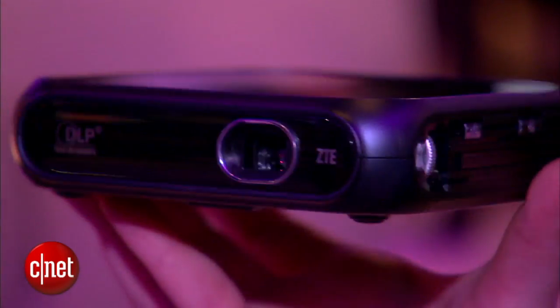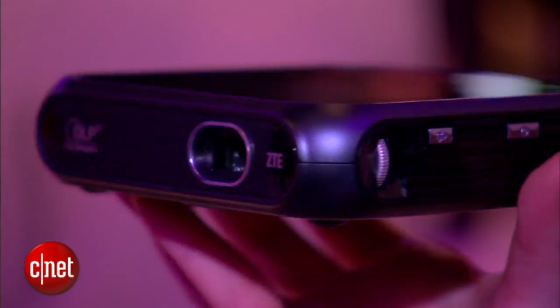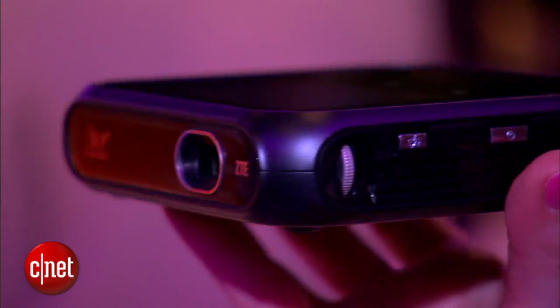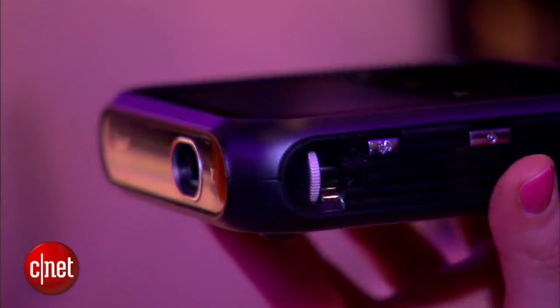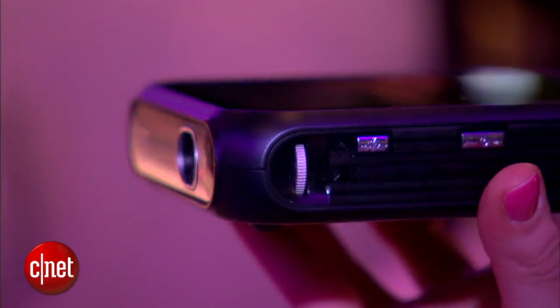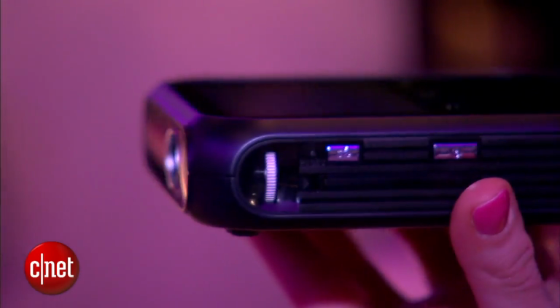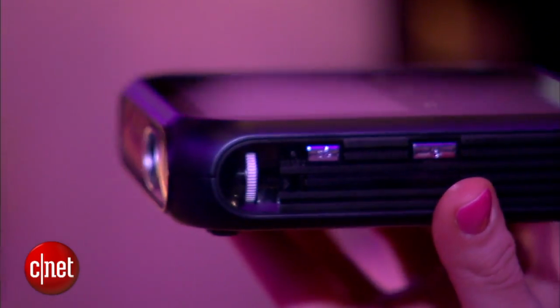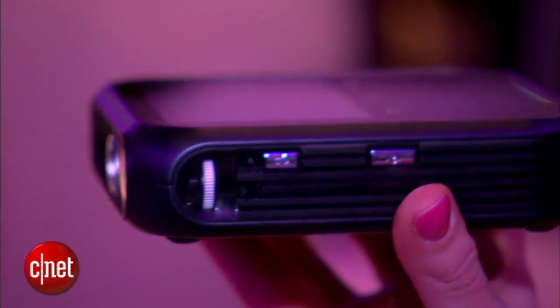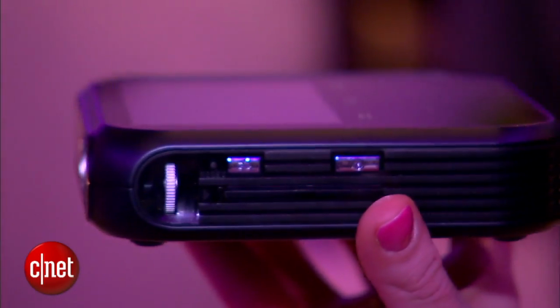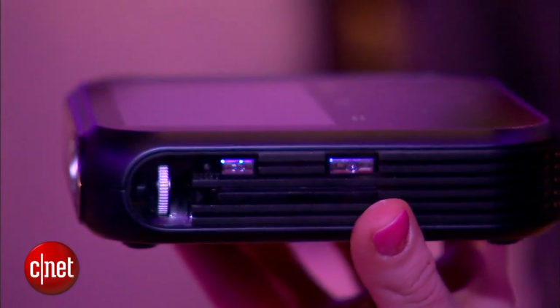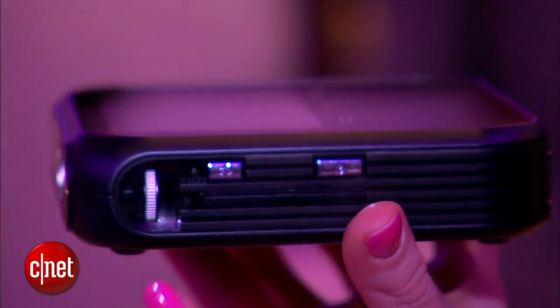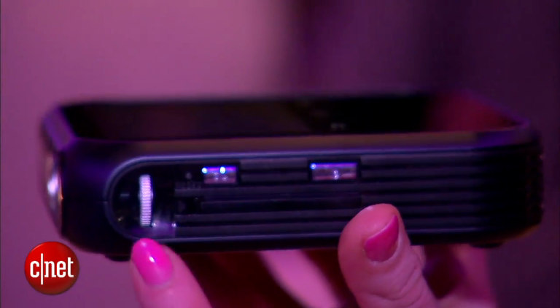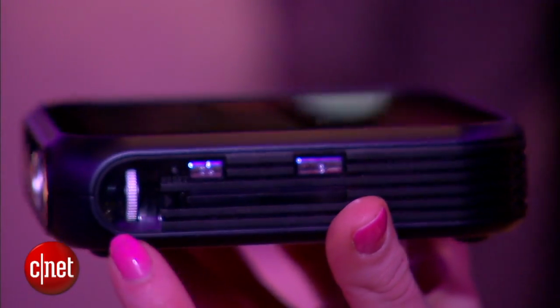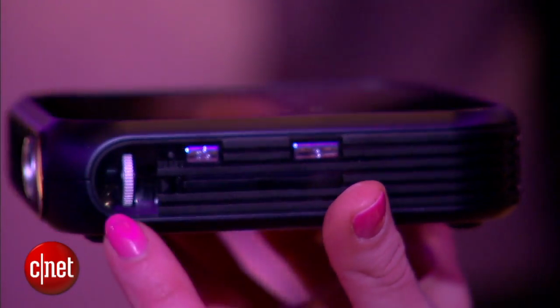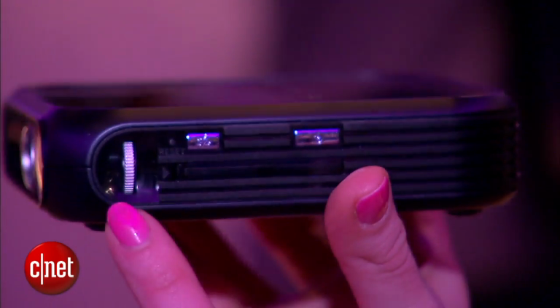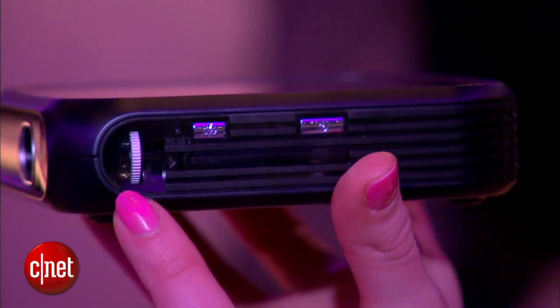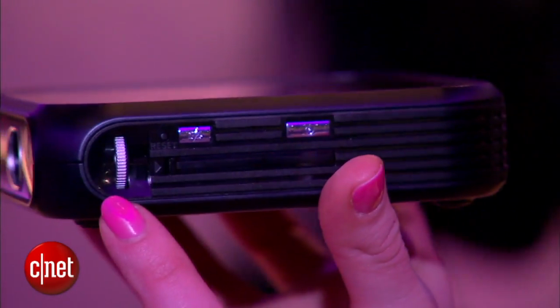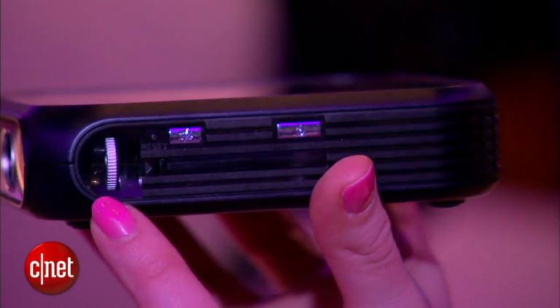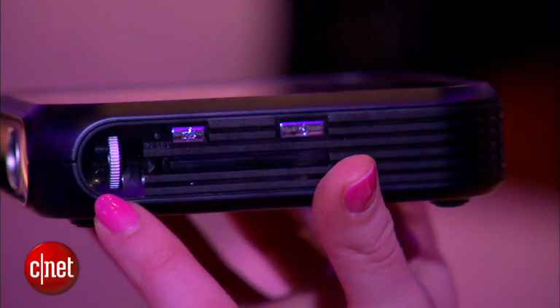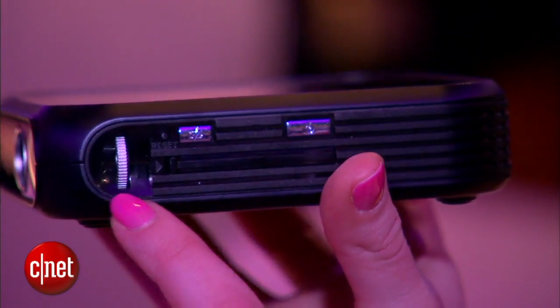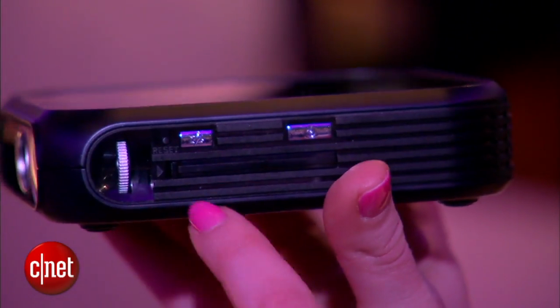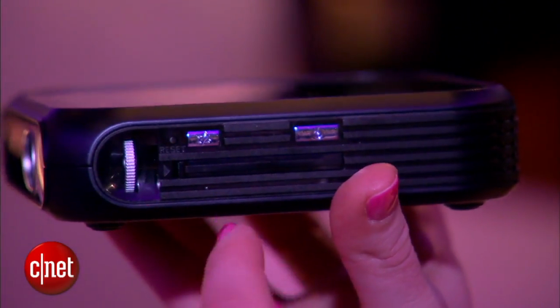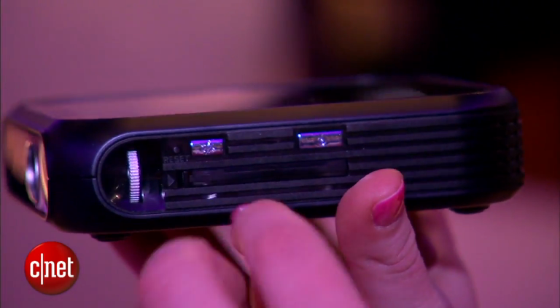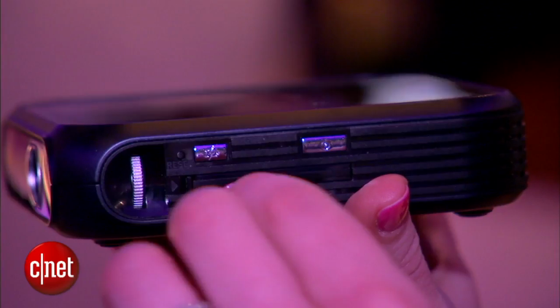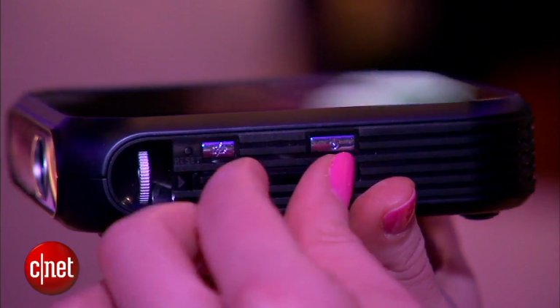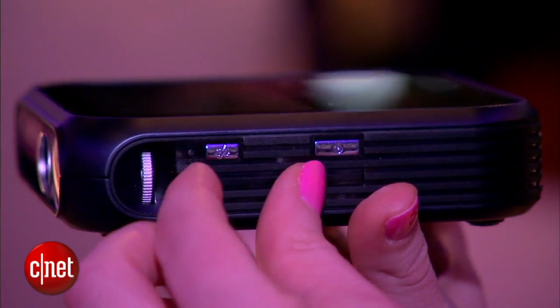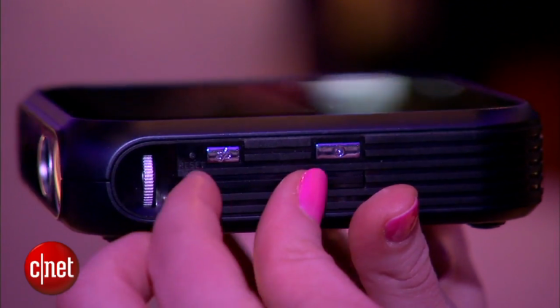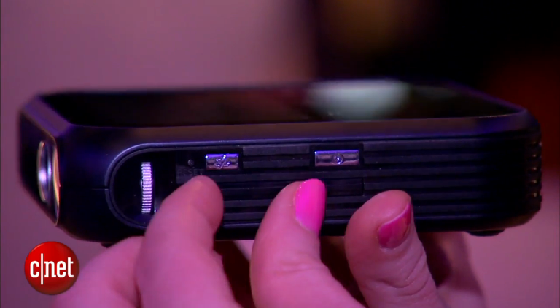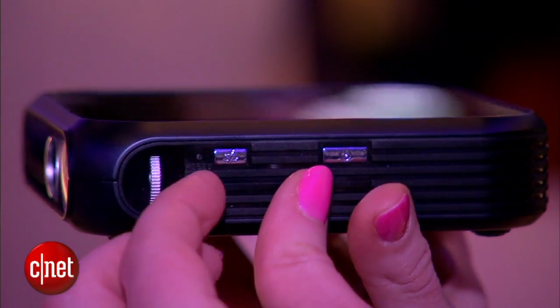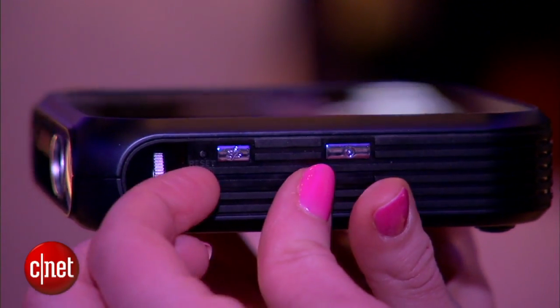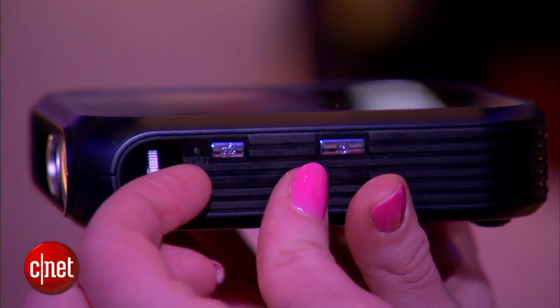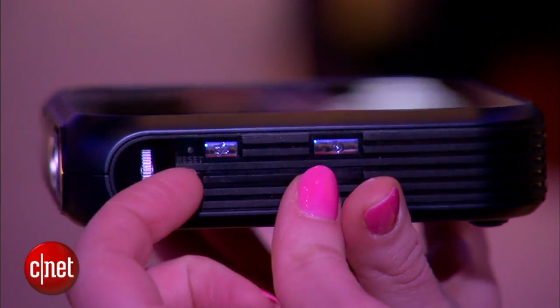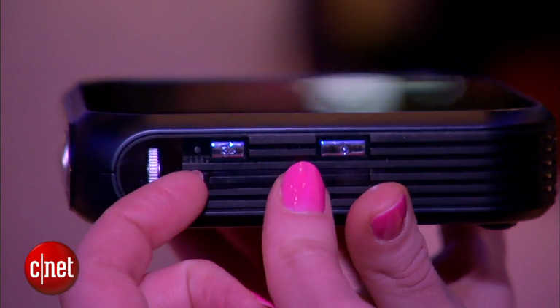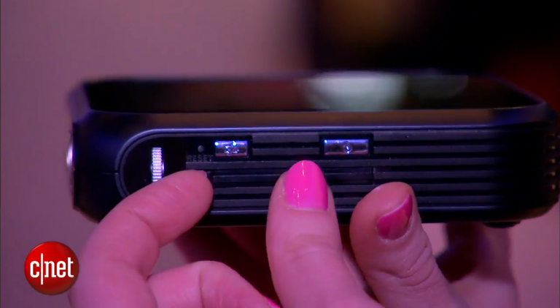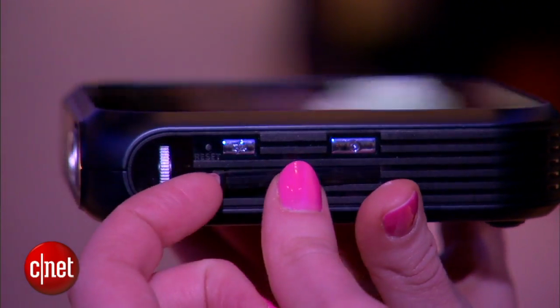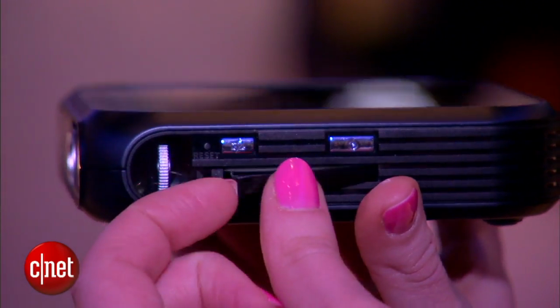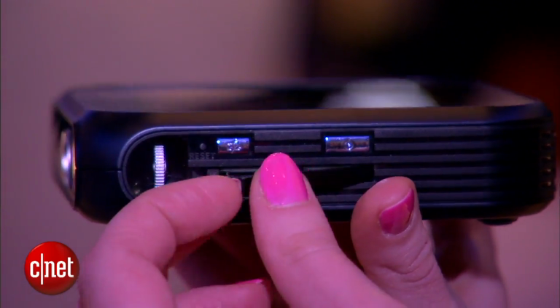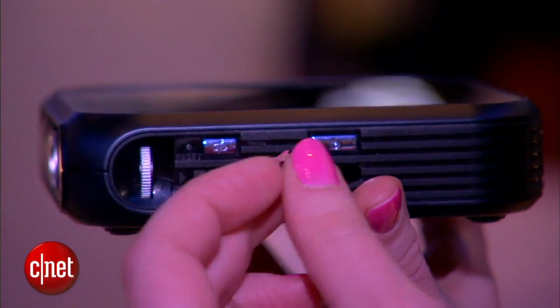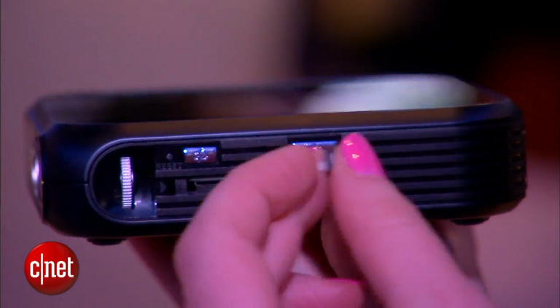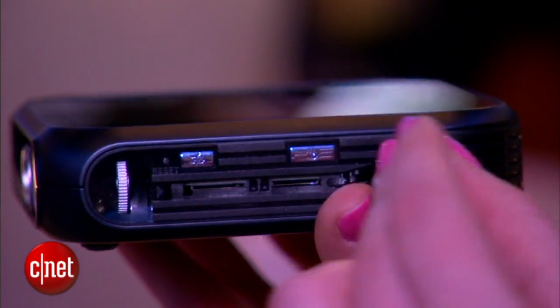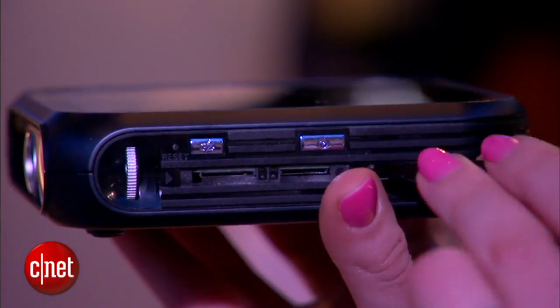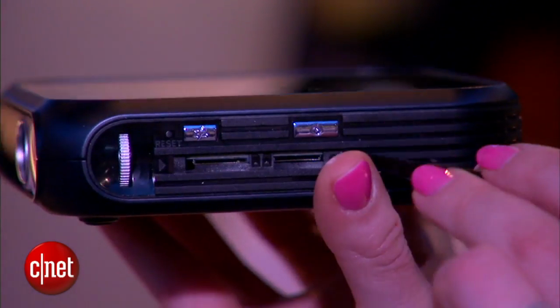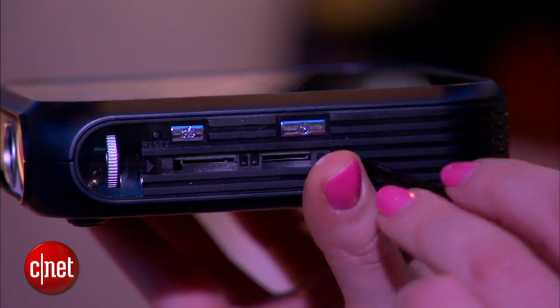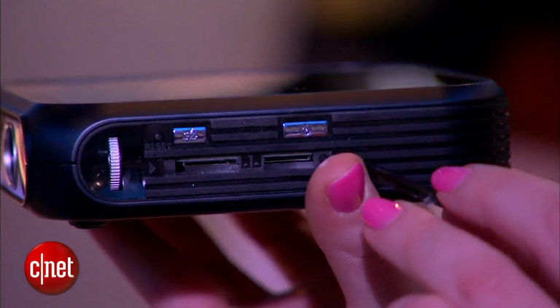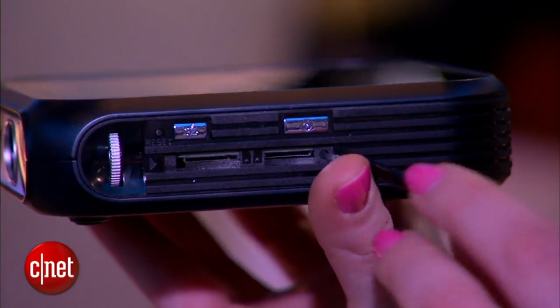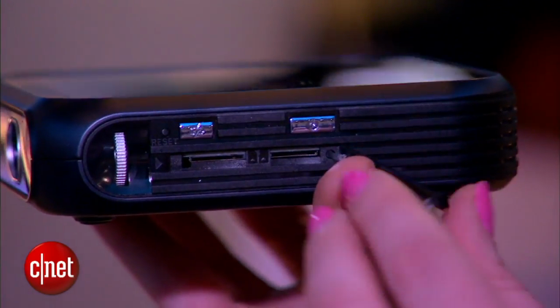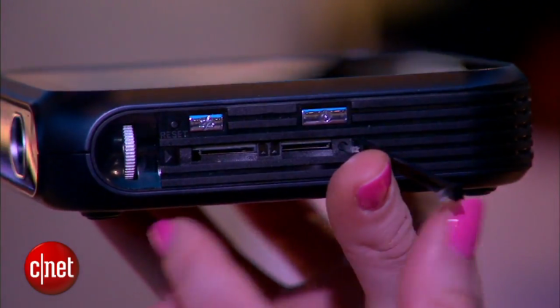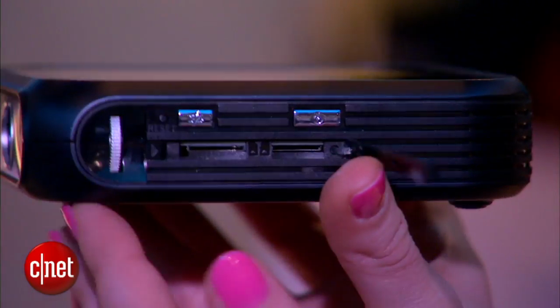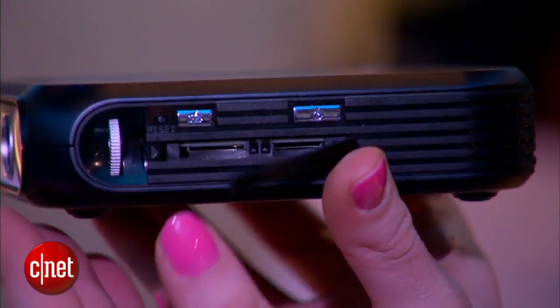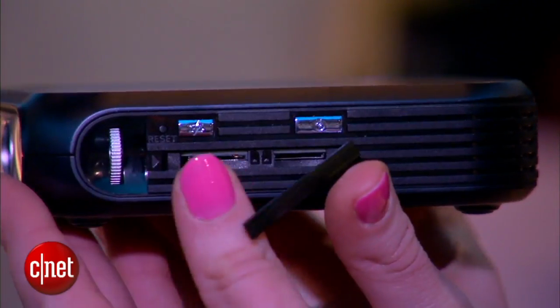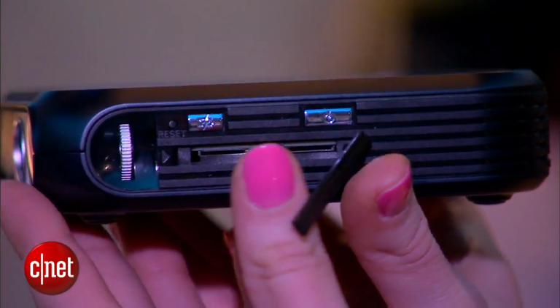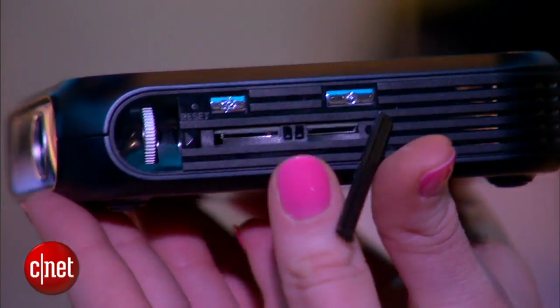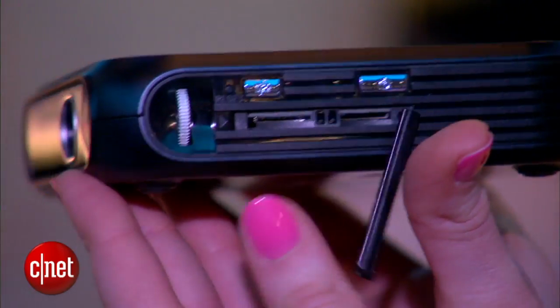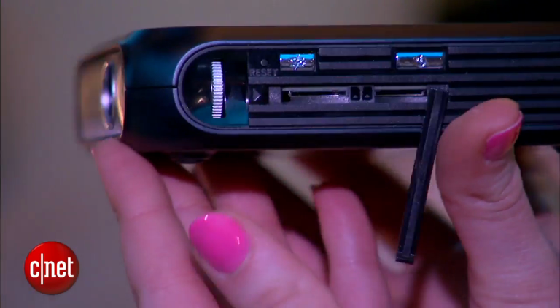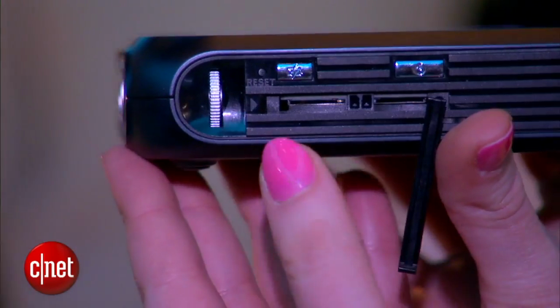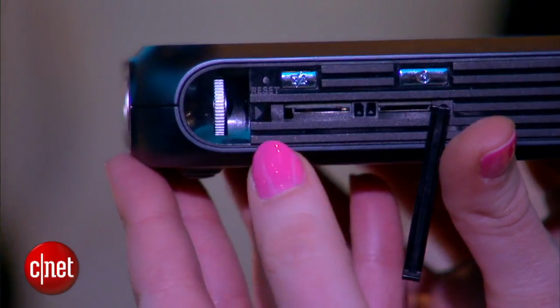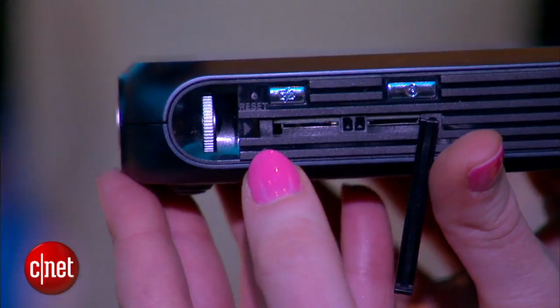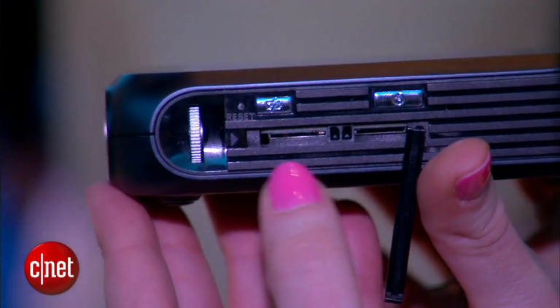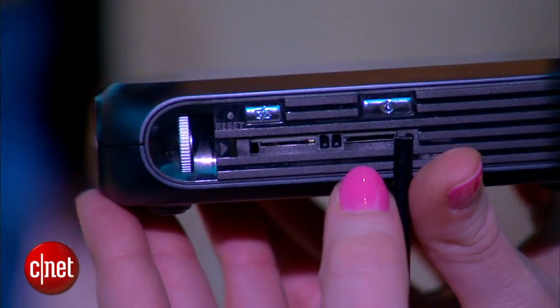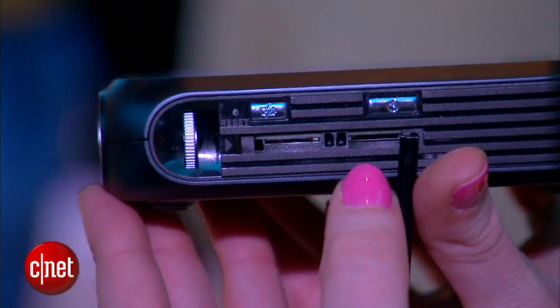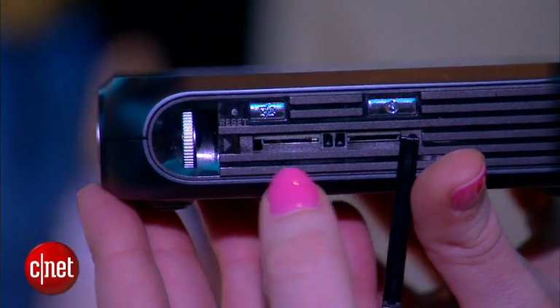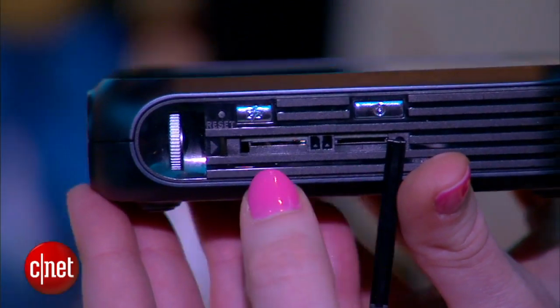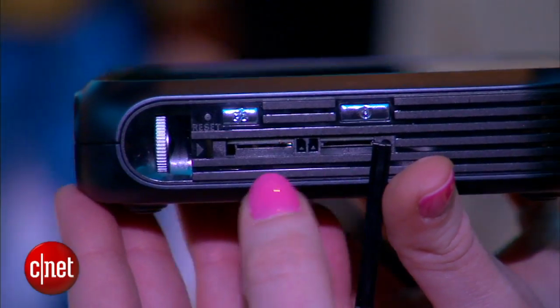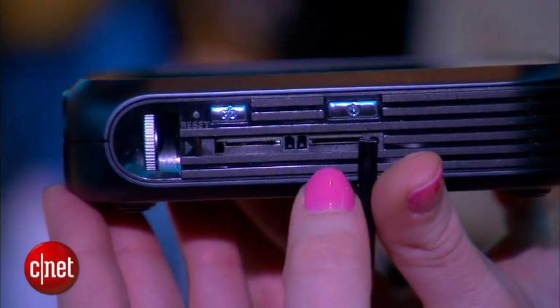The hotspot will connect up to 8 devices. It's 802.11 Wi-Fi and gets up to 4G LTE speeds.